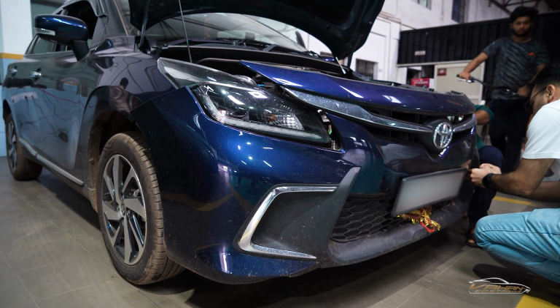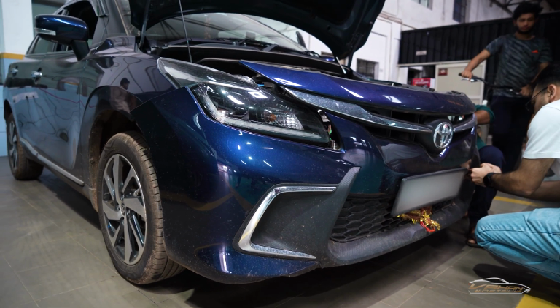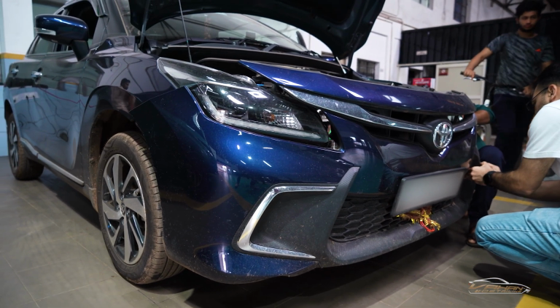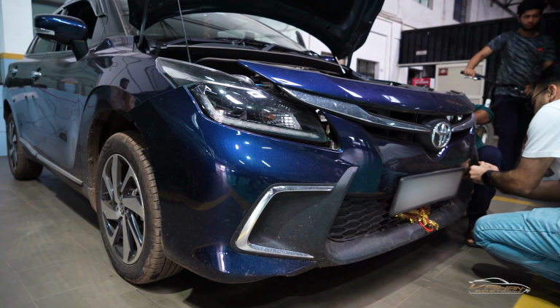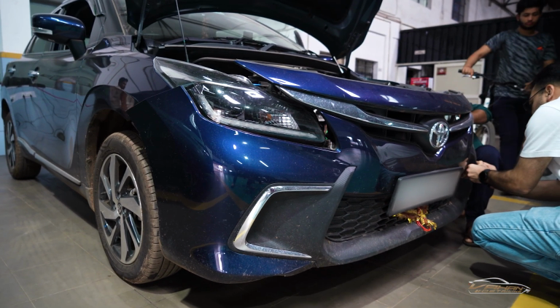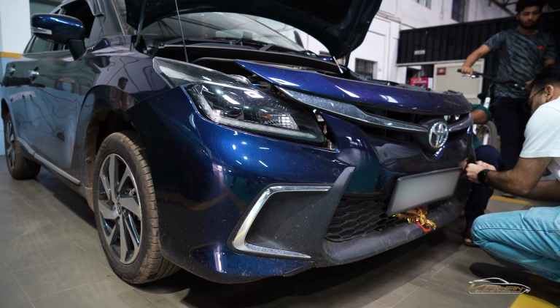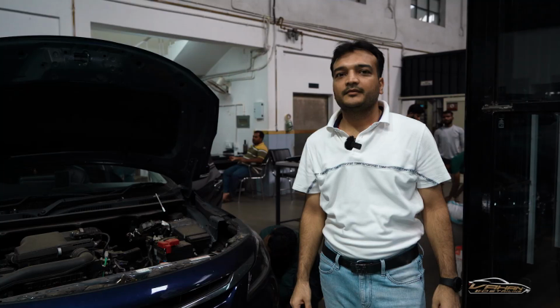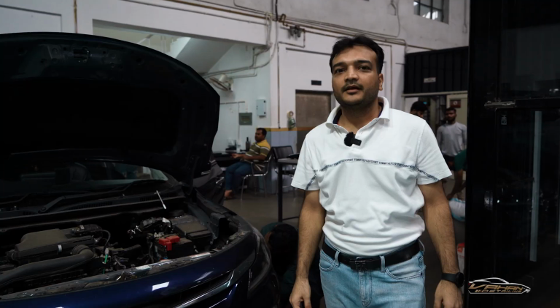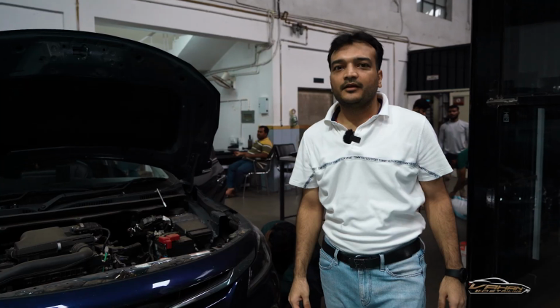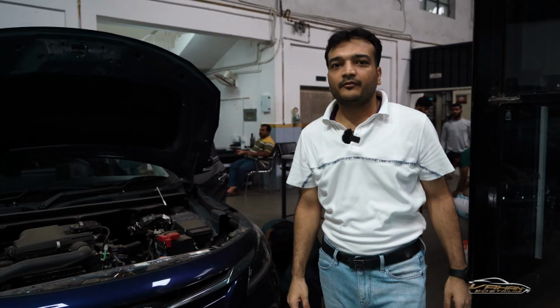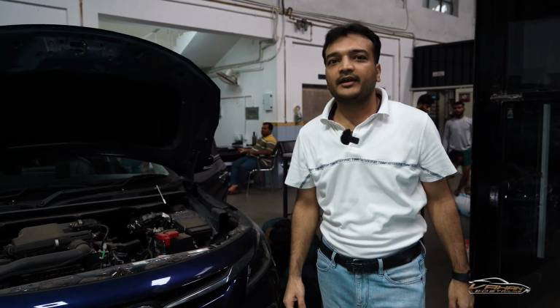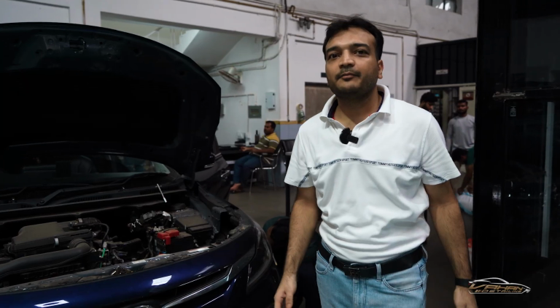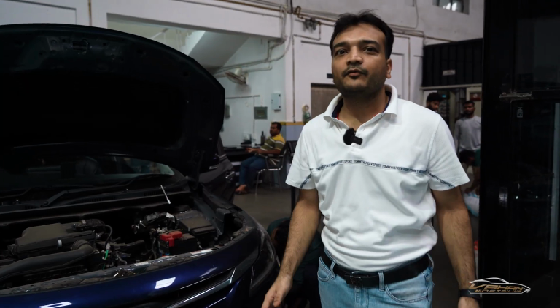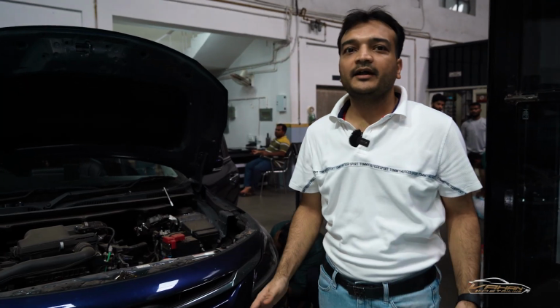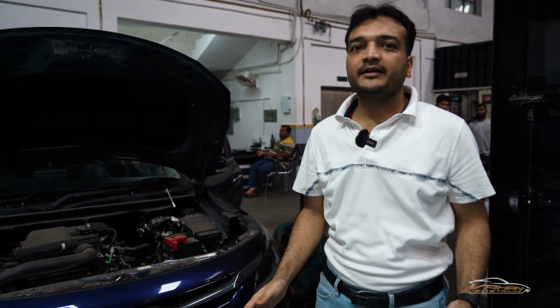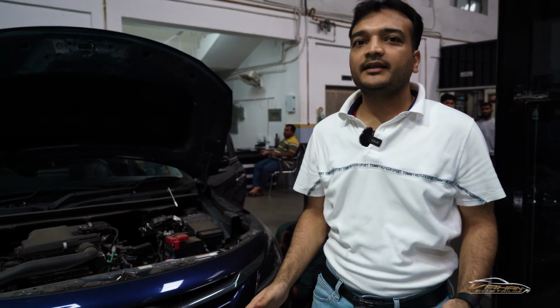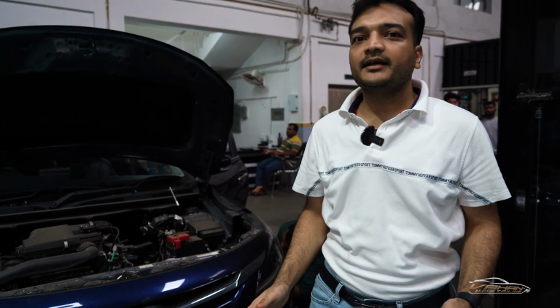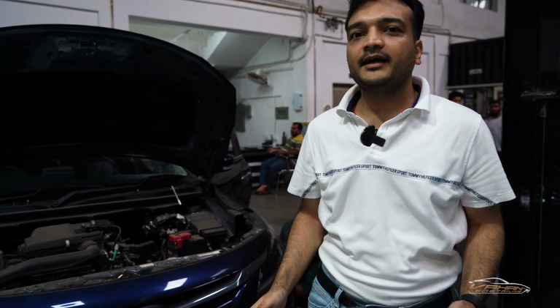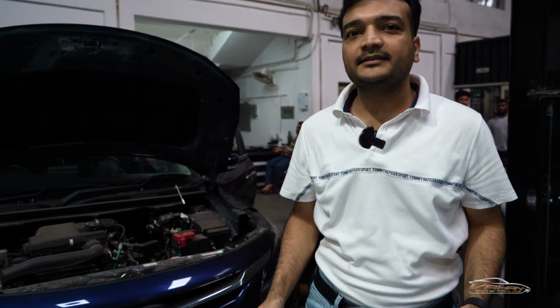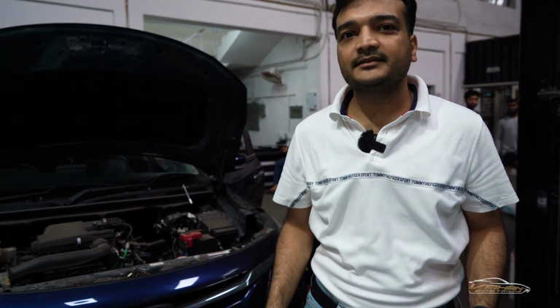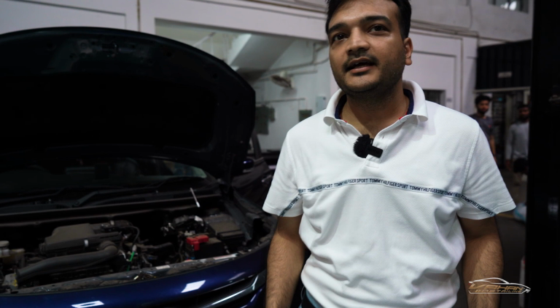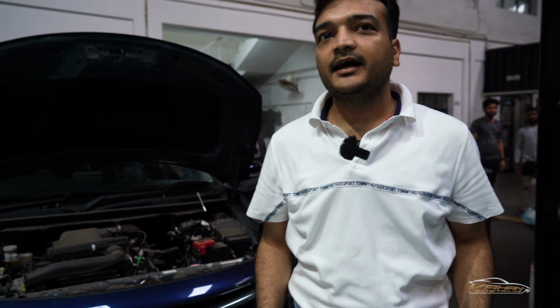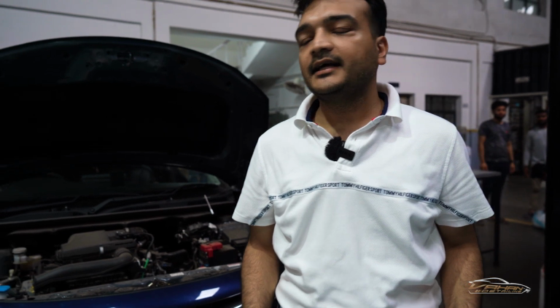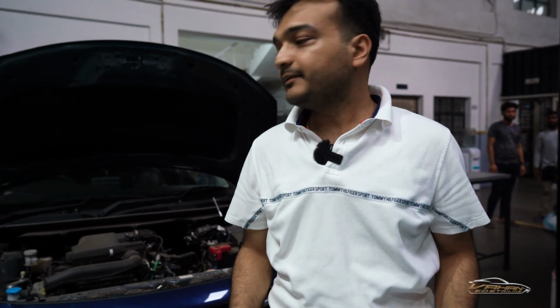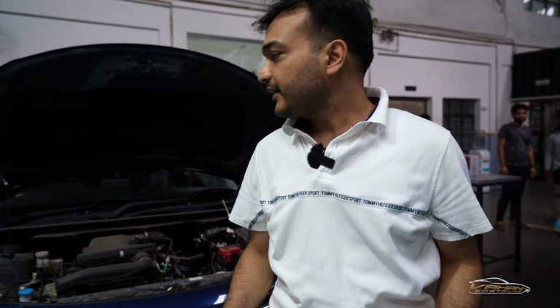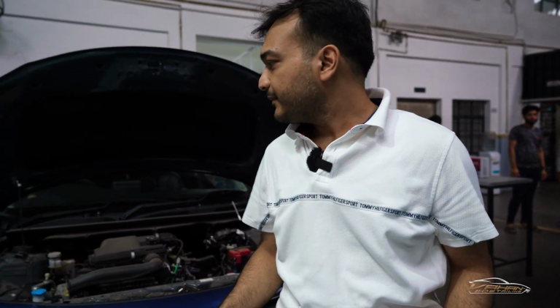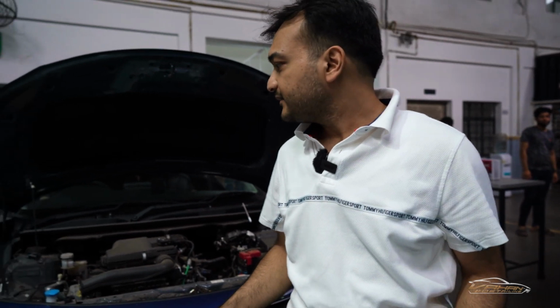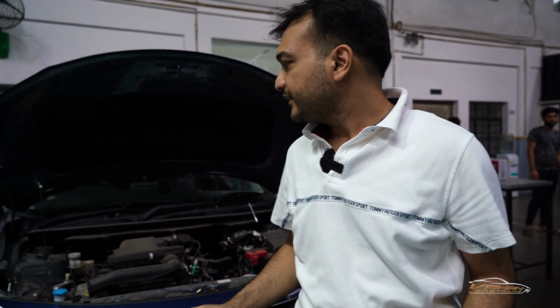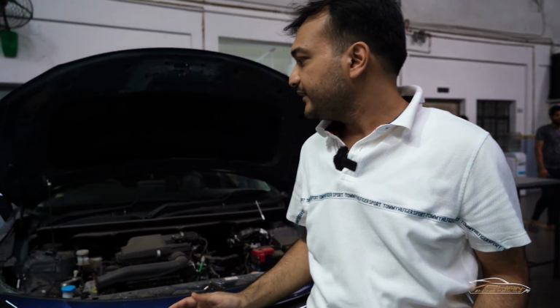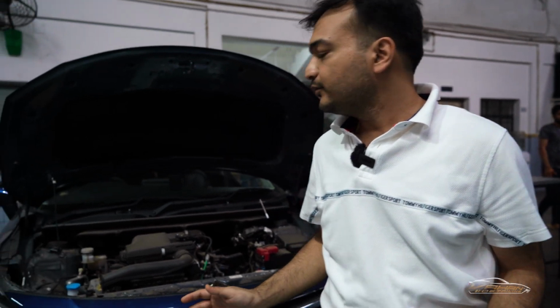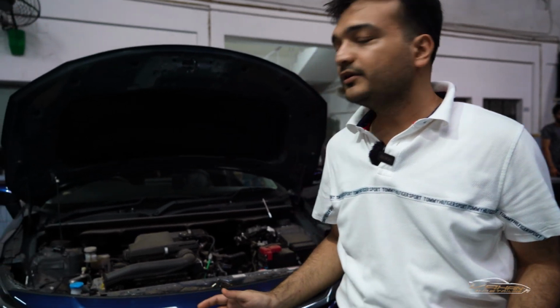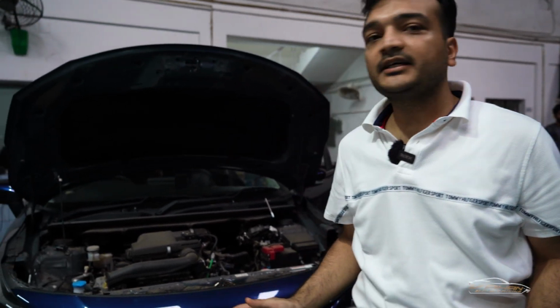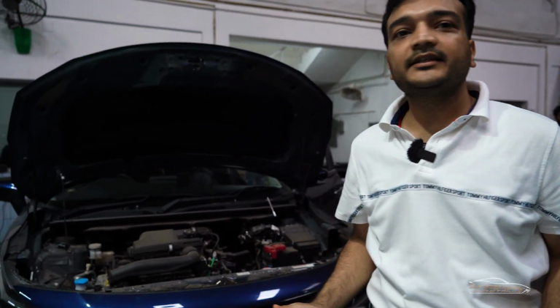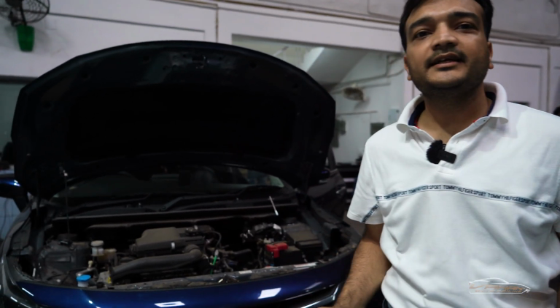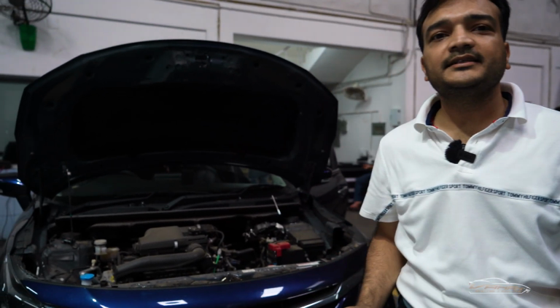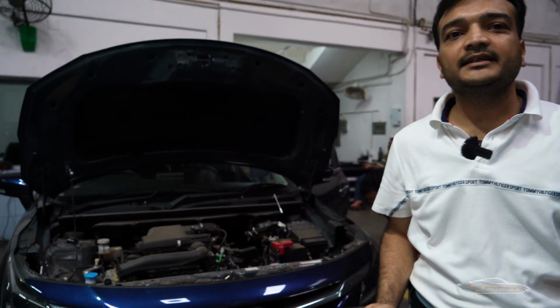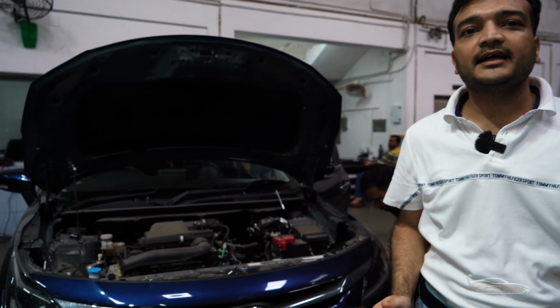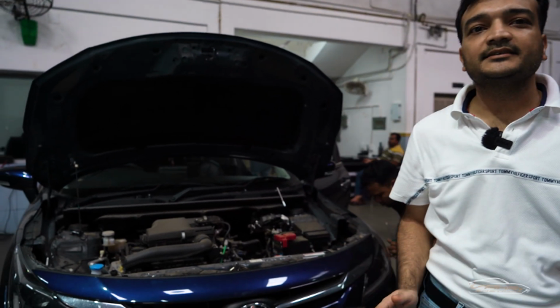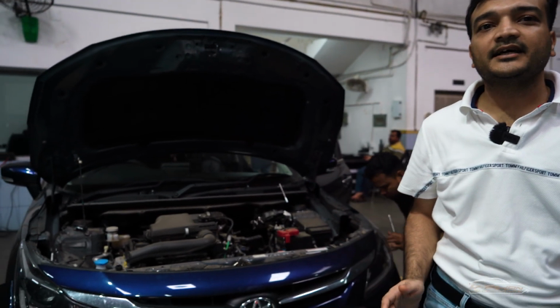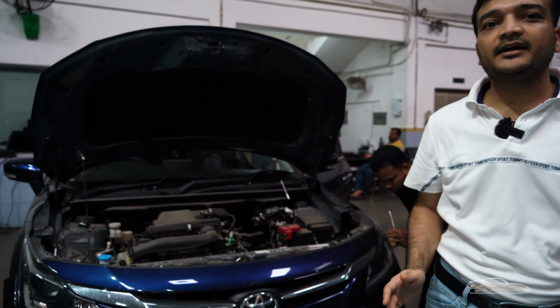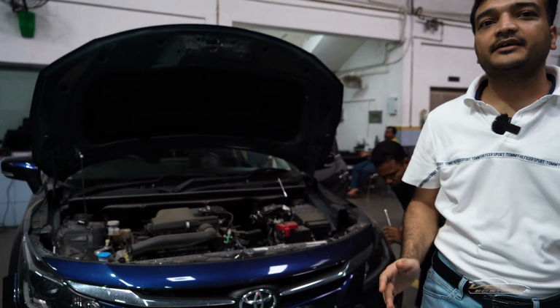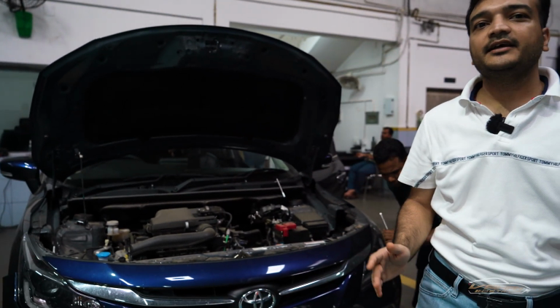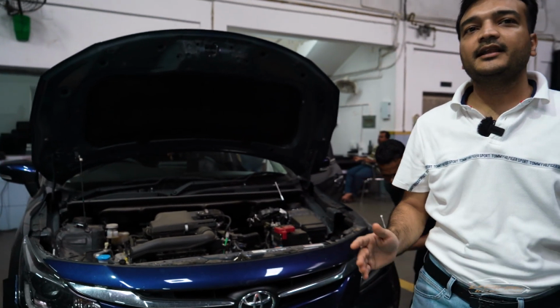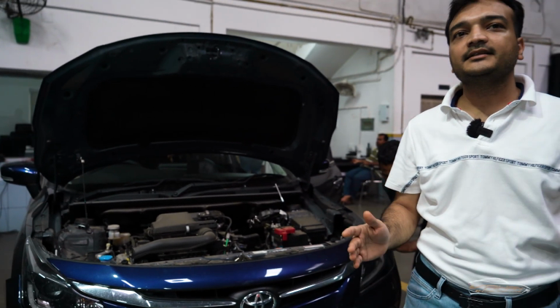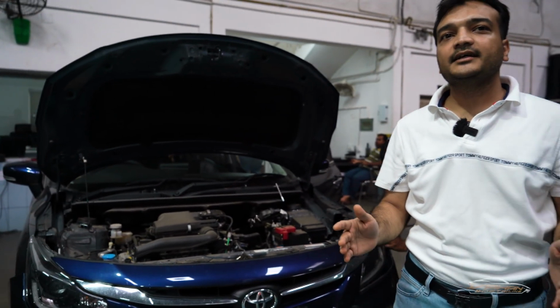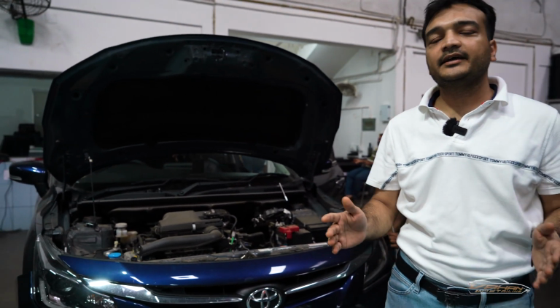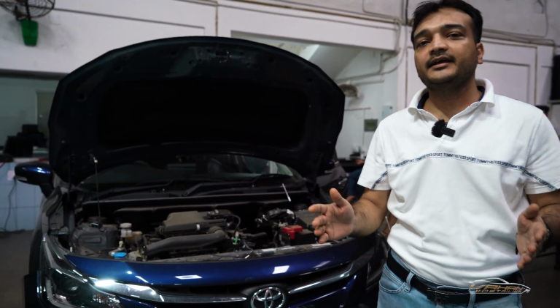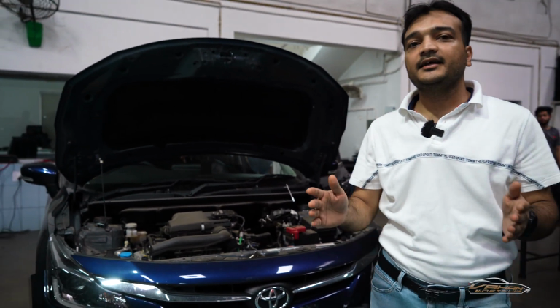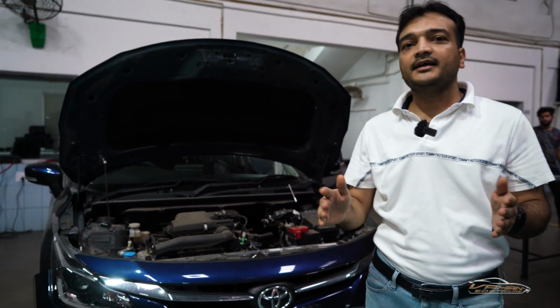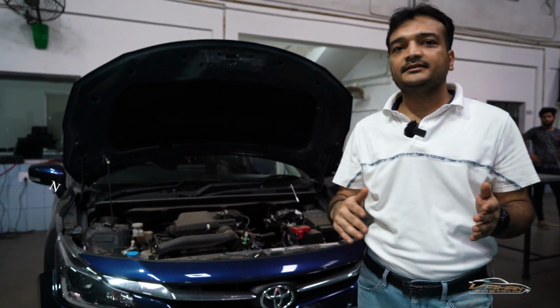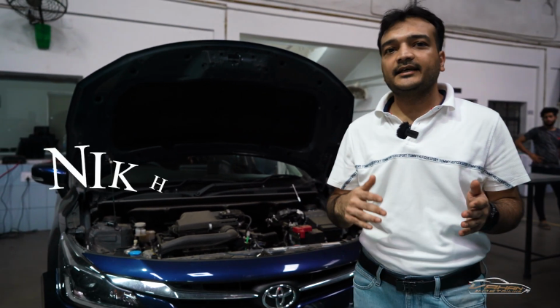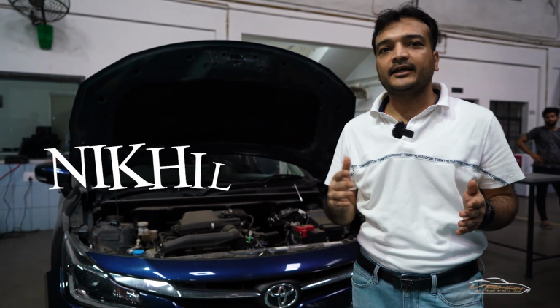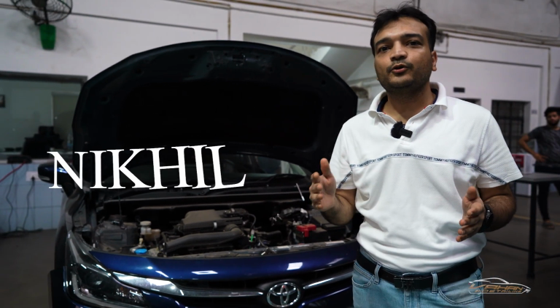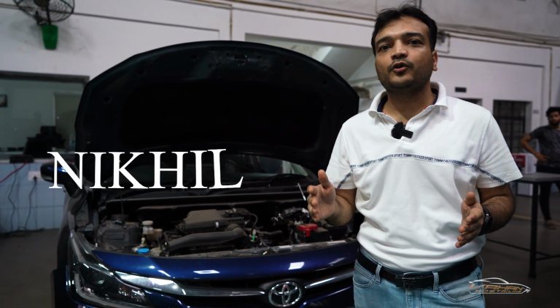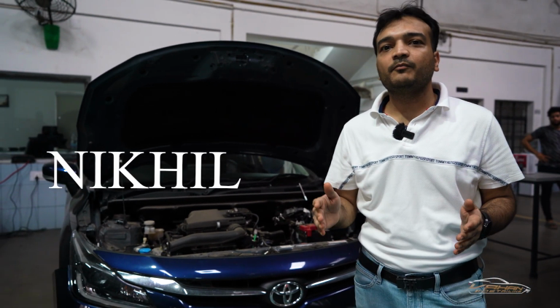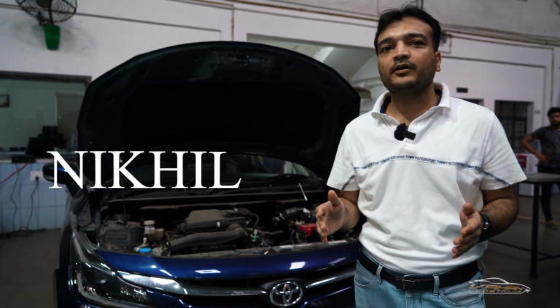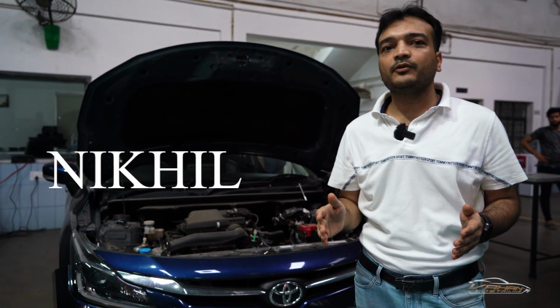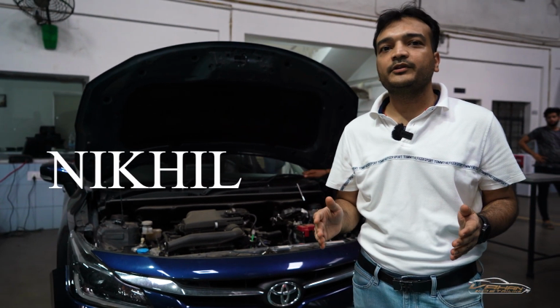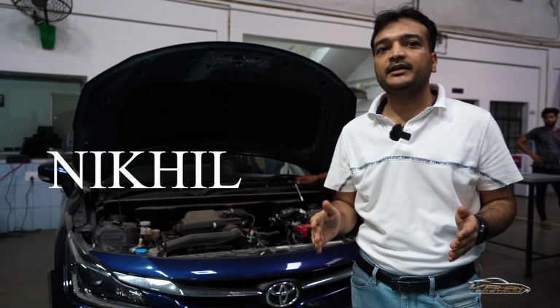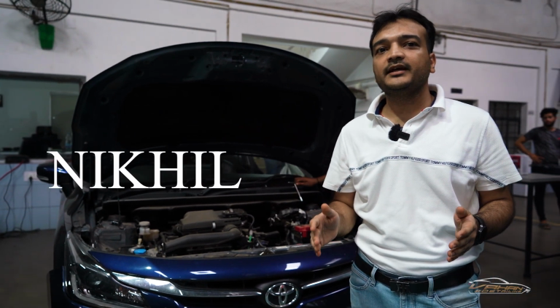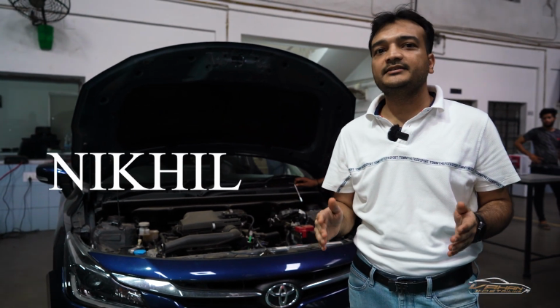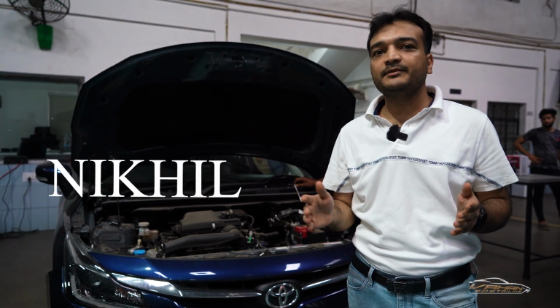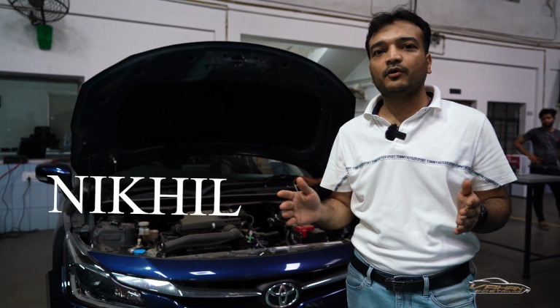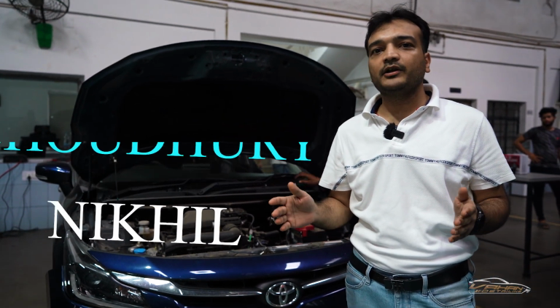Welcome to Vahan Detailing. Today we have a 2023 Granja — this is Granja's second-to-top model, the G model.